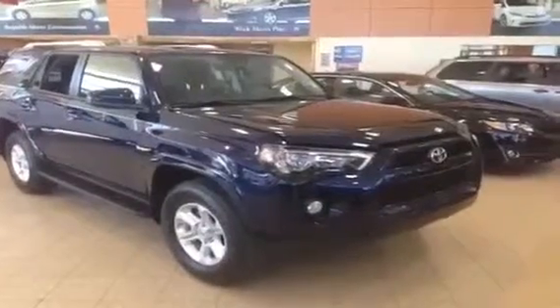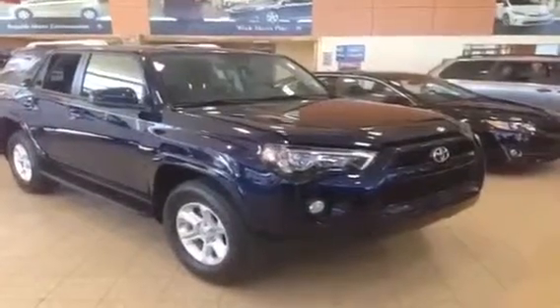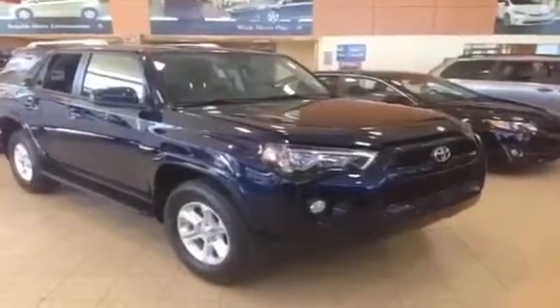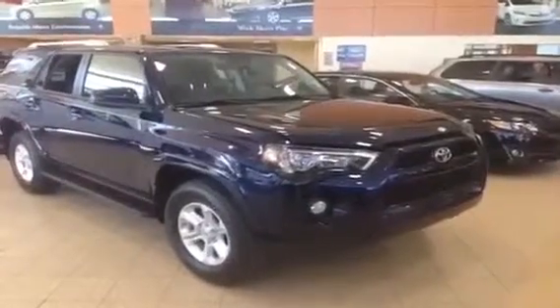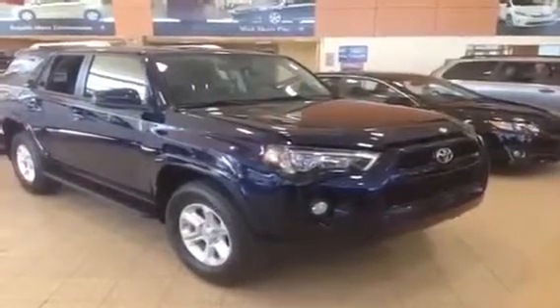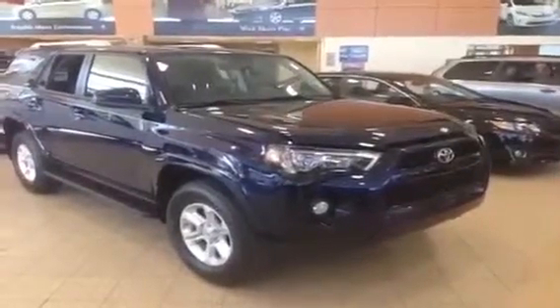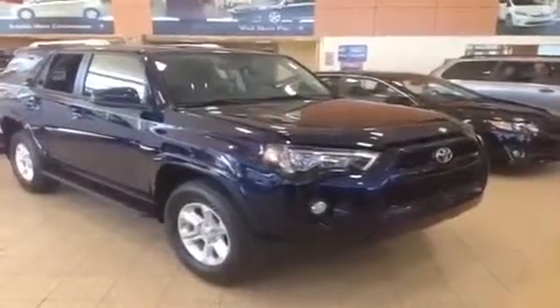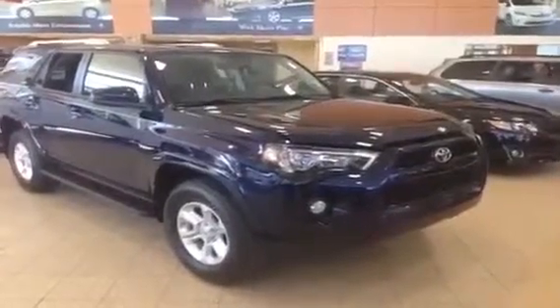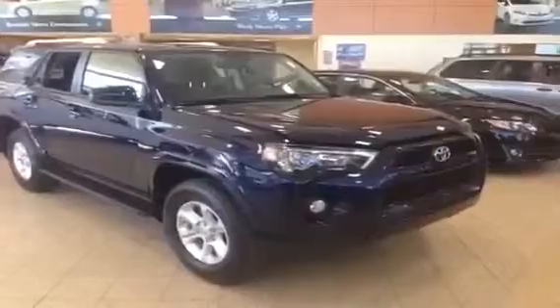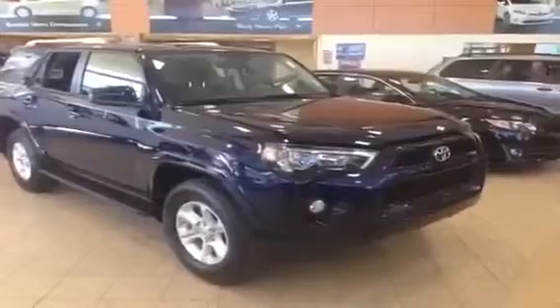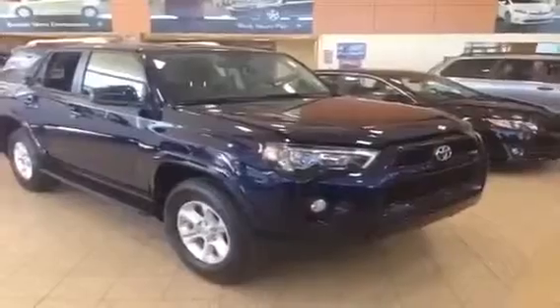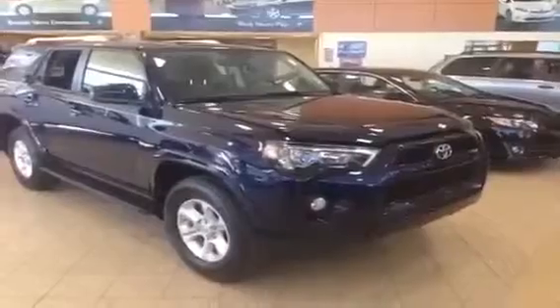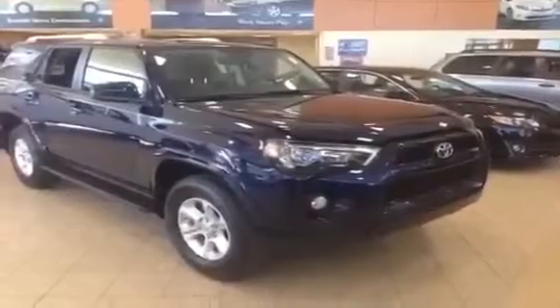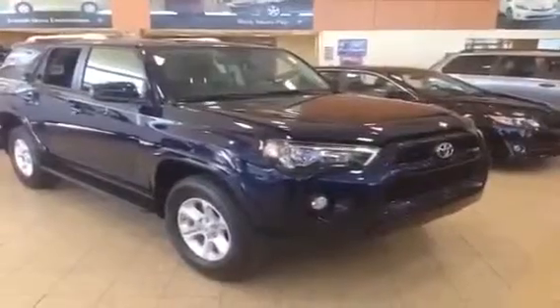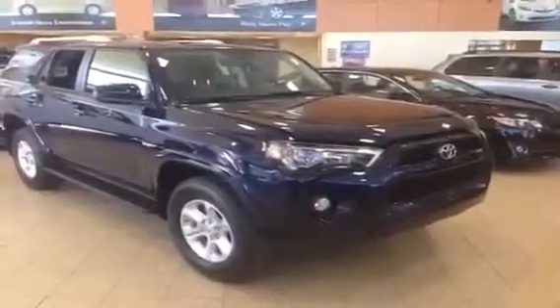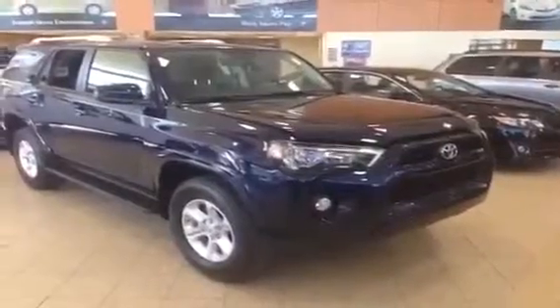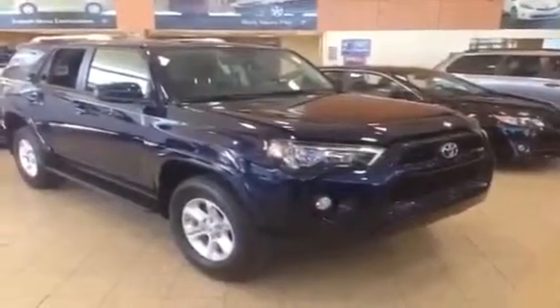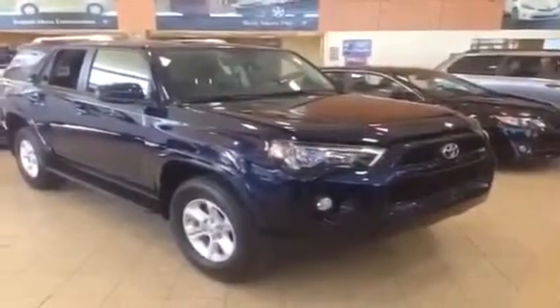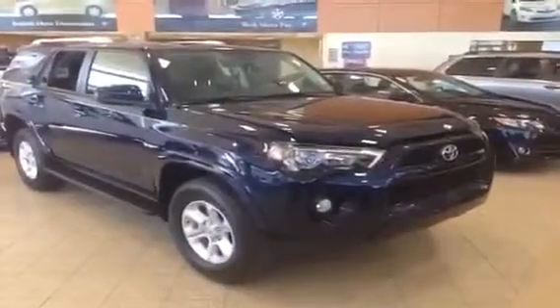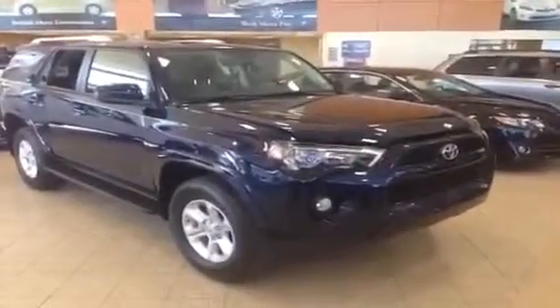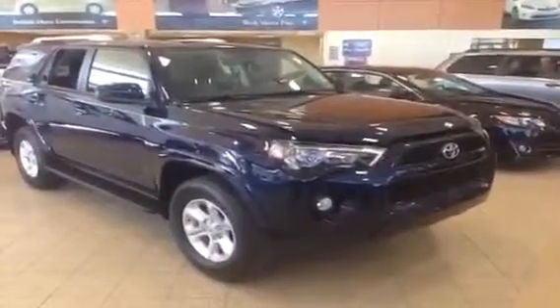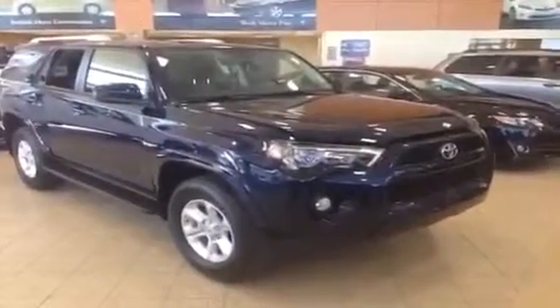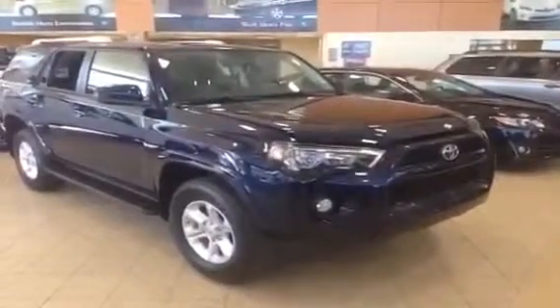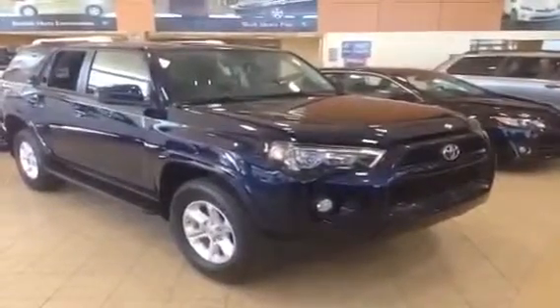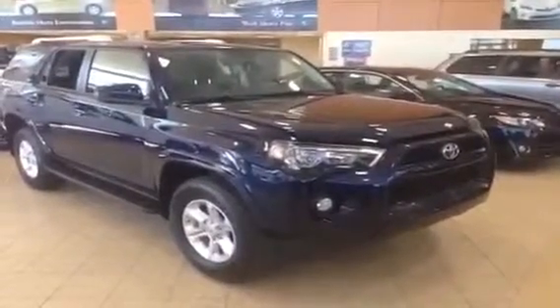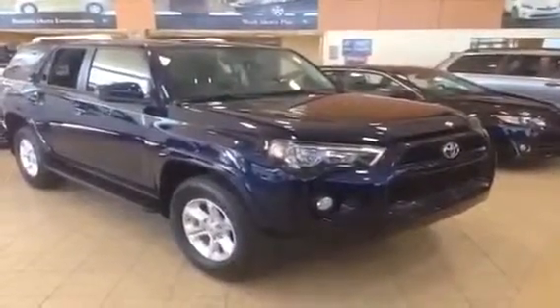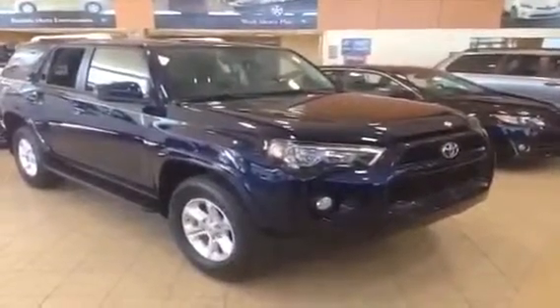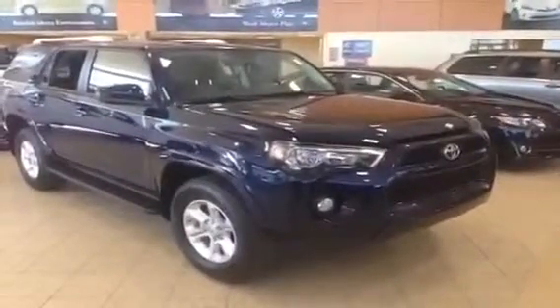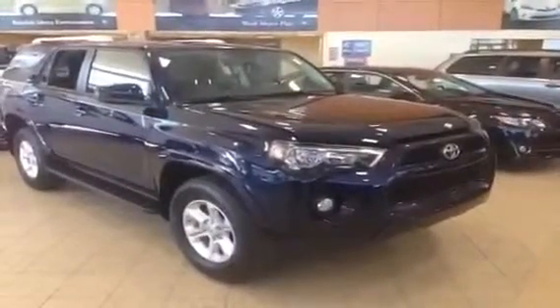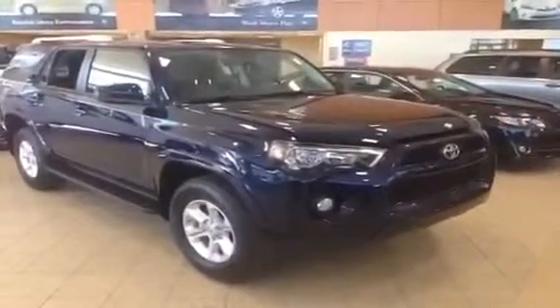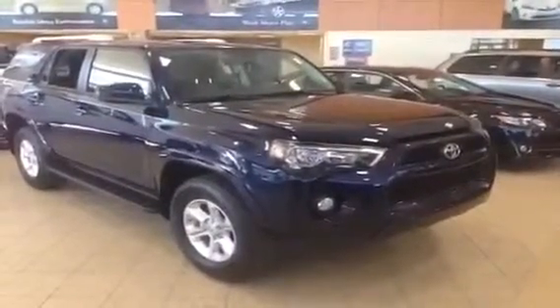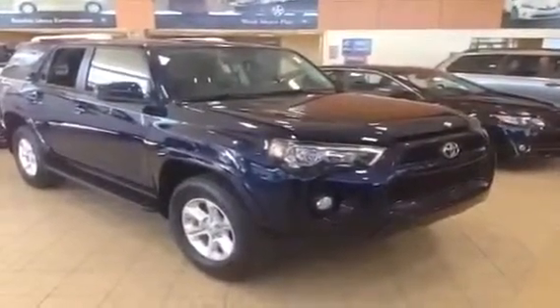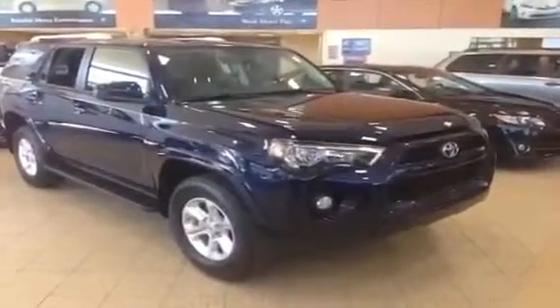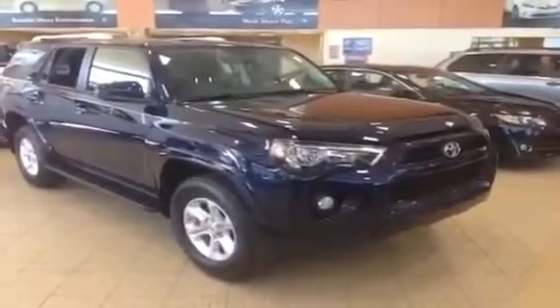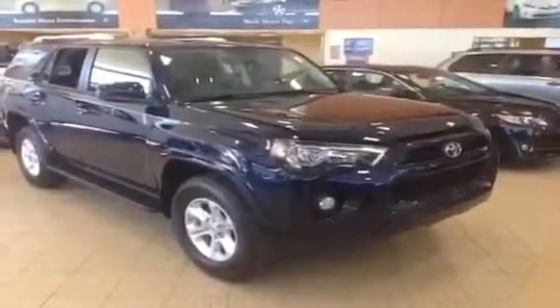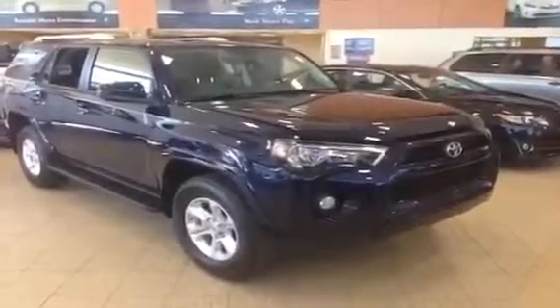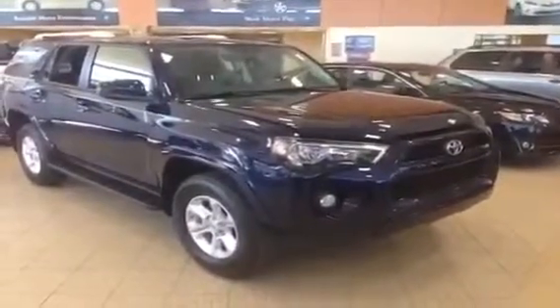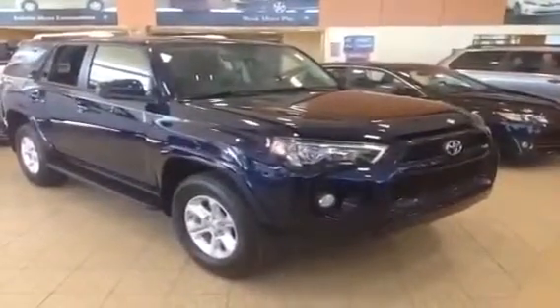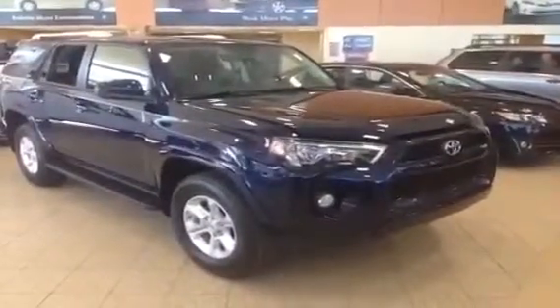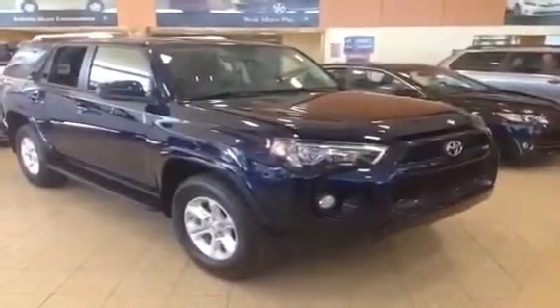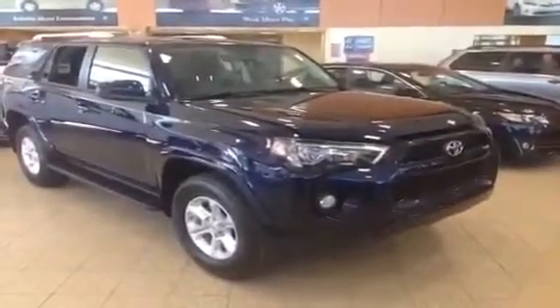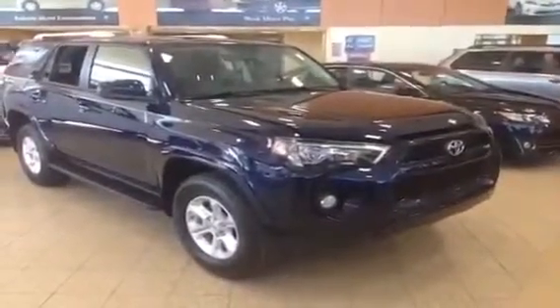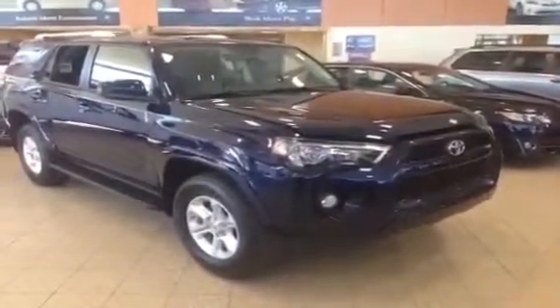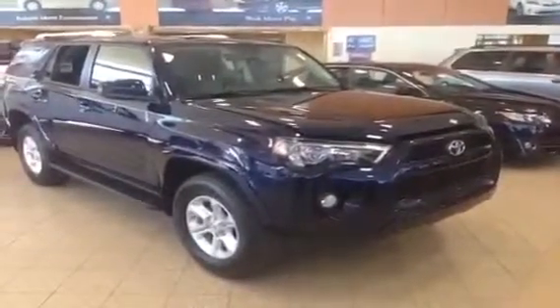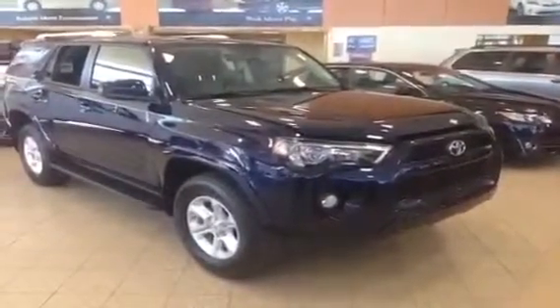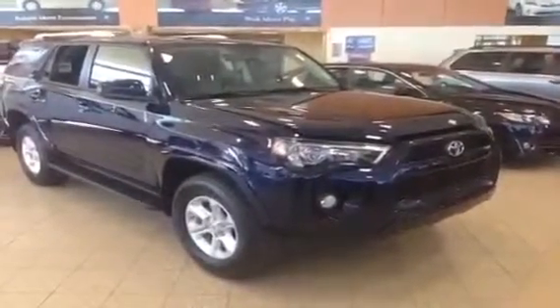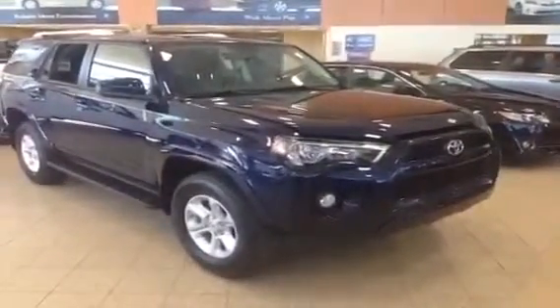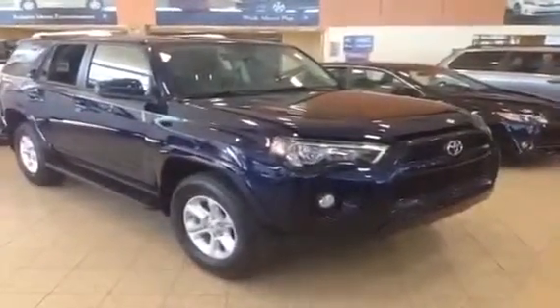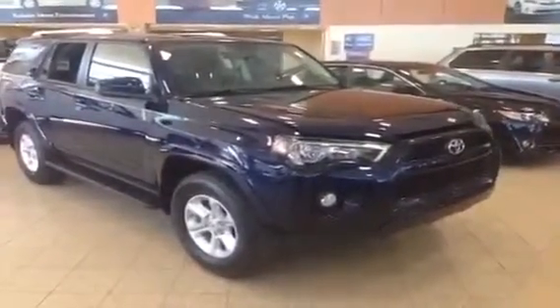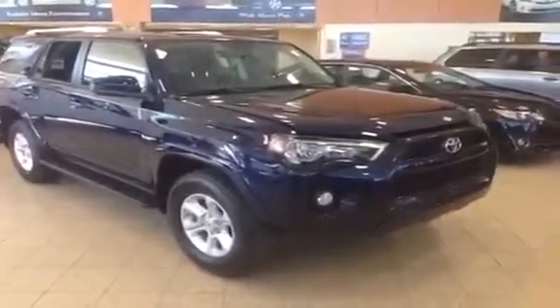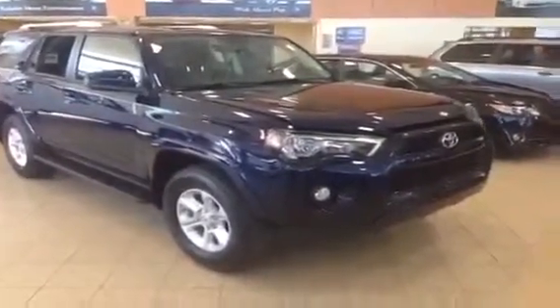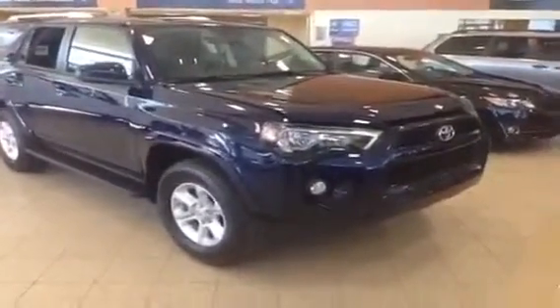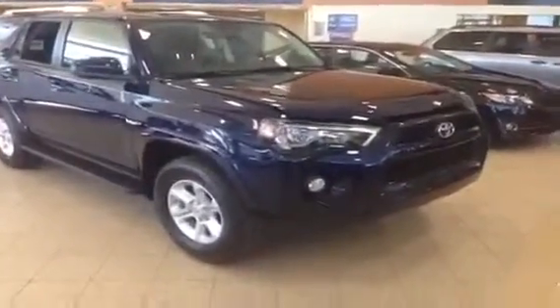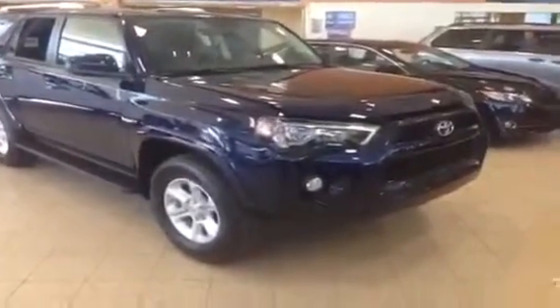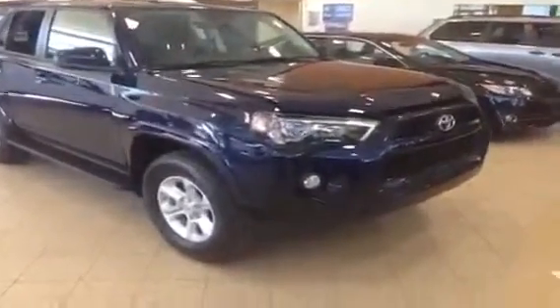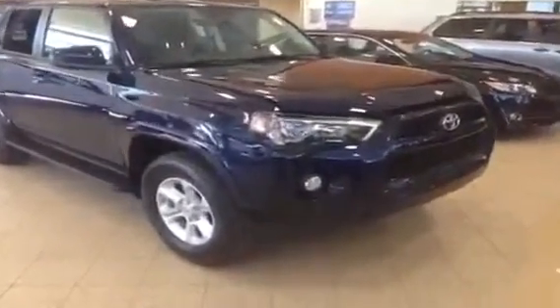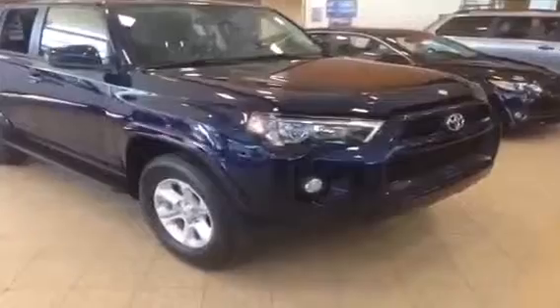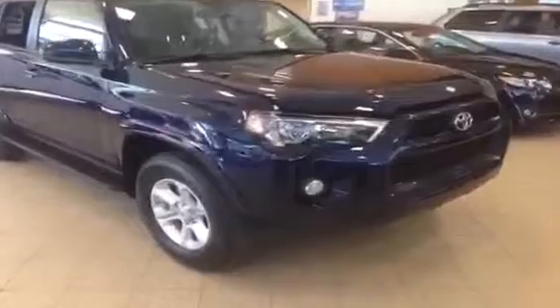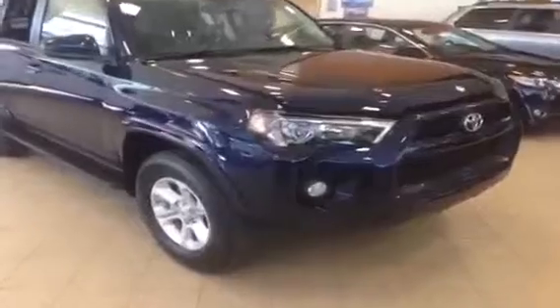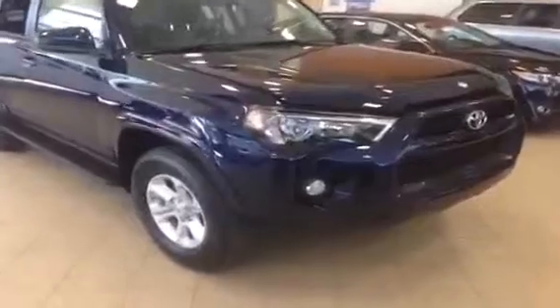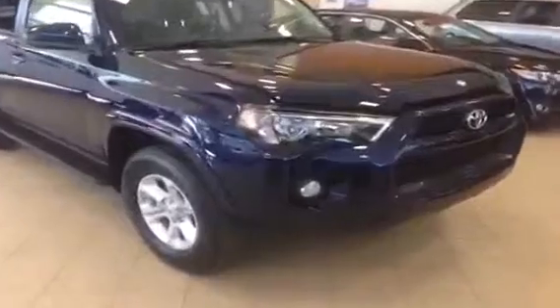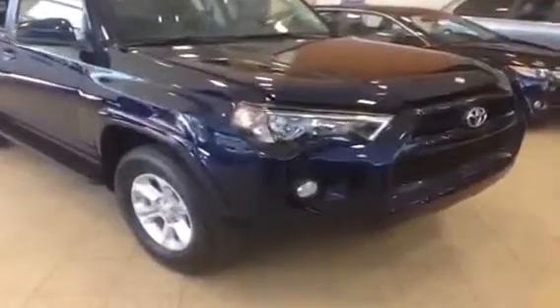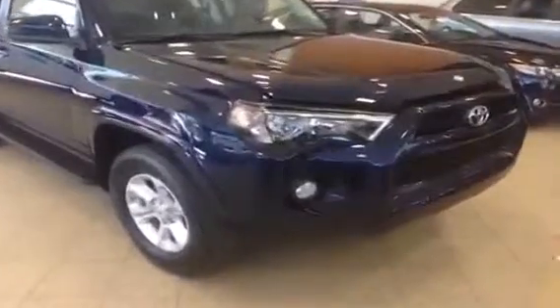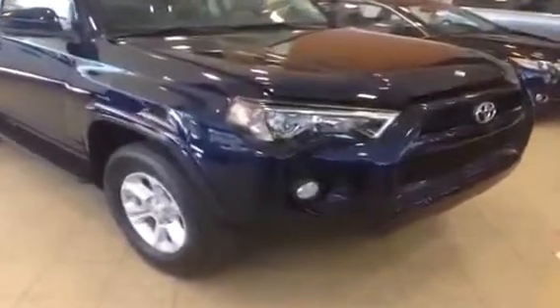Hi, I'm Jordan from Charles Glen Toyota Scion, located in Calgary's Northwest Auto Mall. This is a 2014 redesigned Toyota 4Runner.